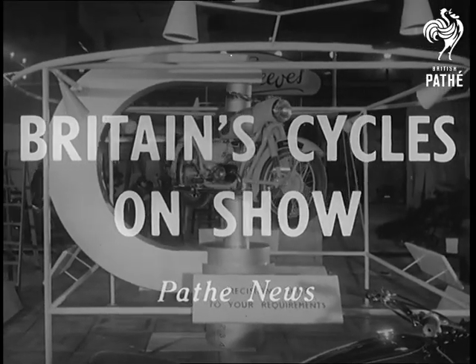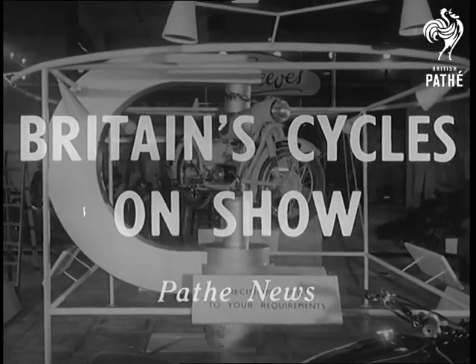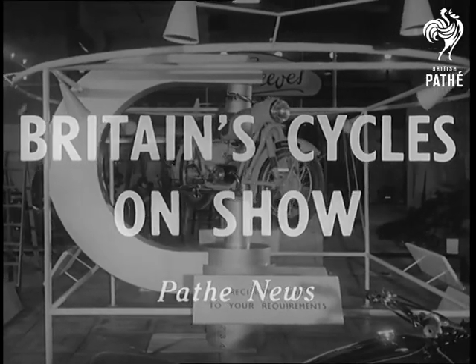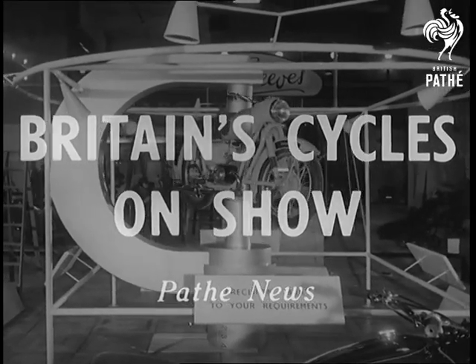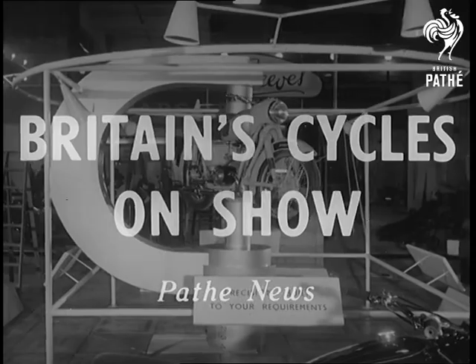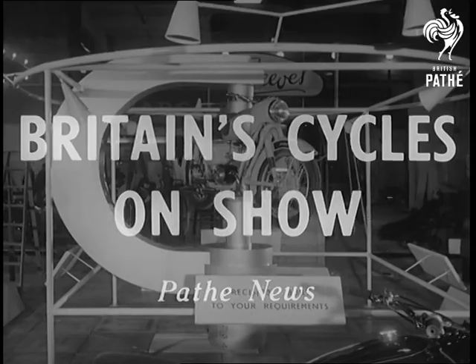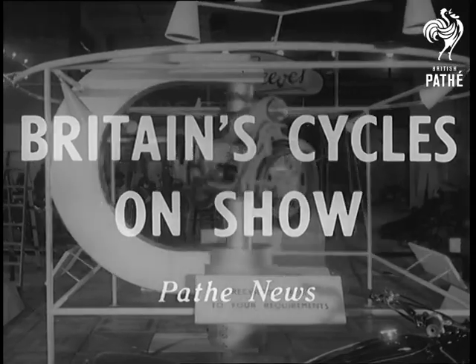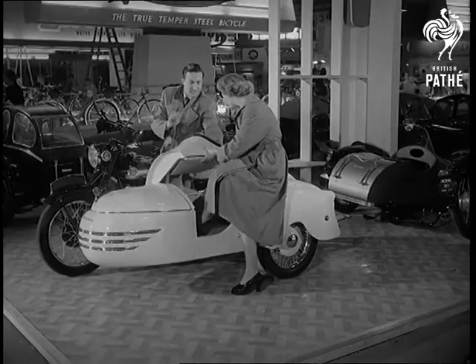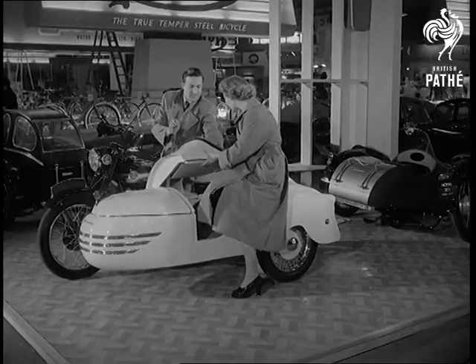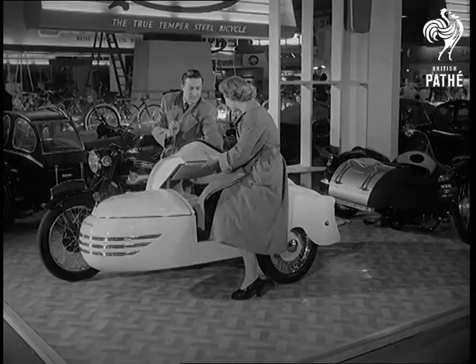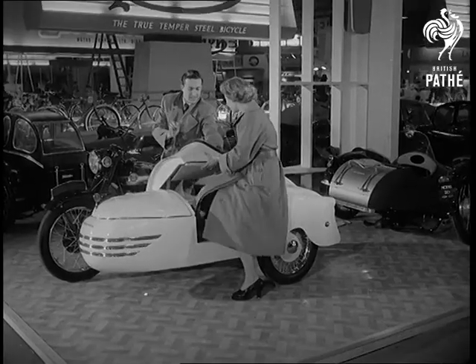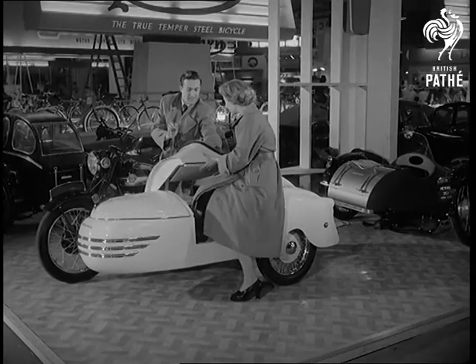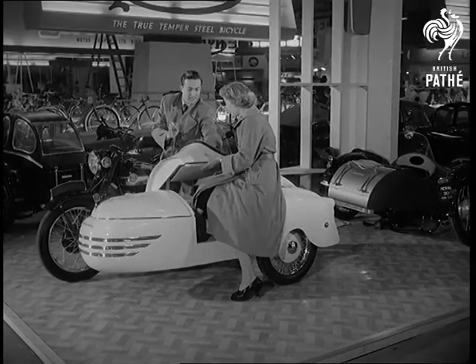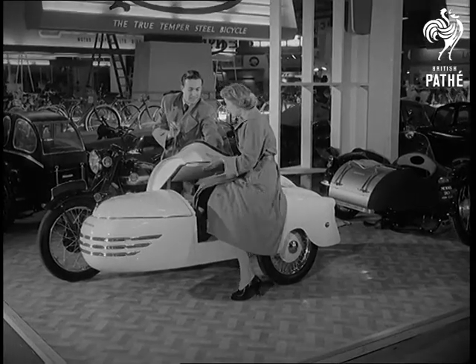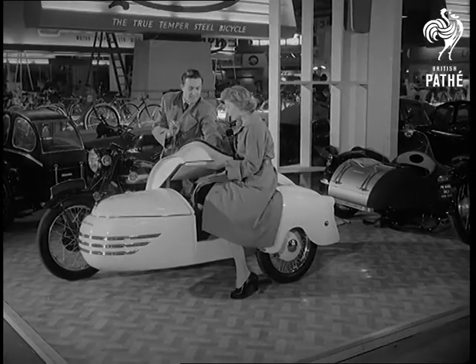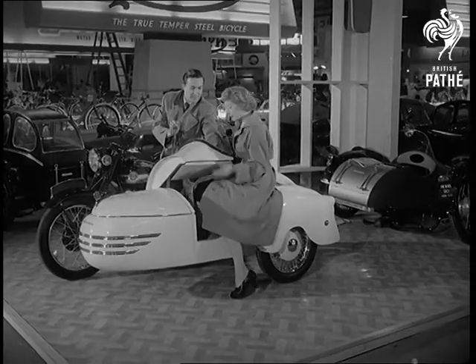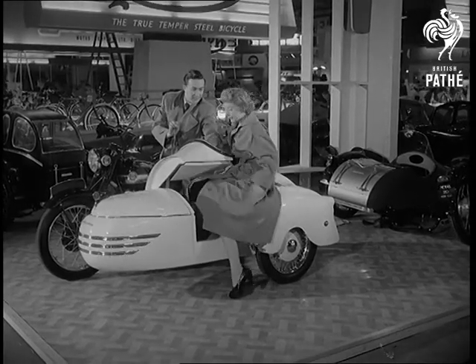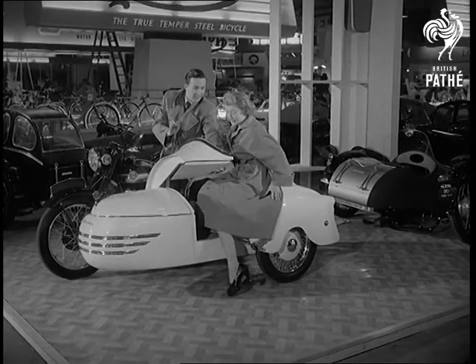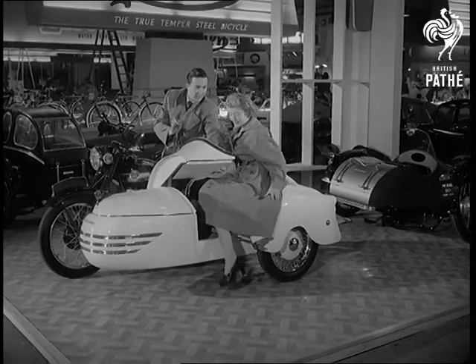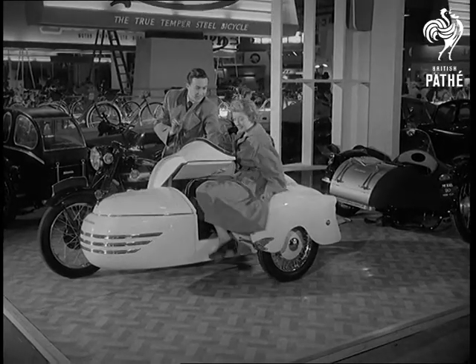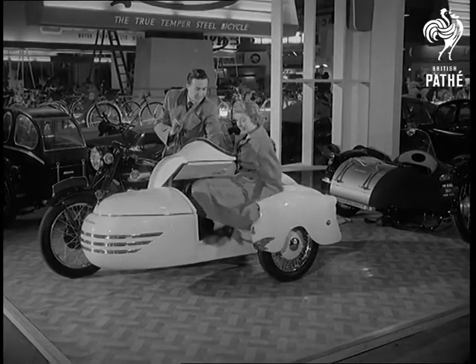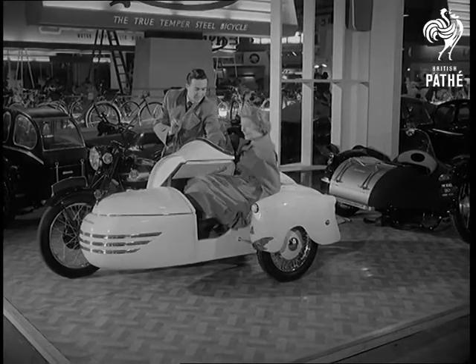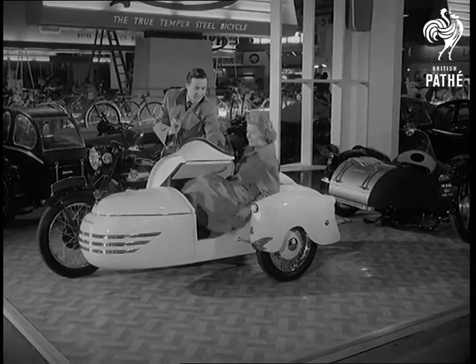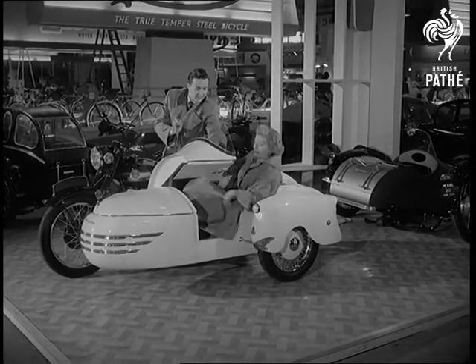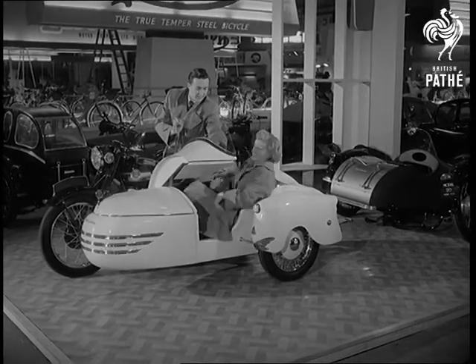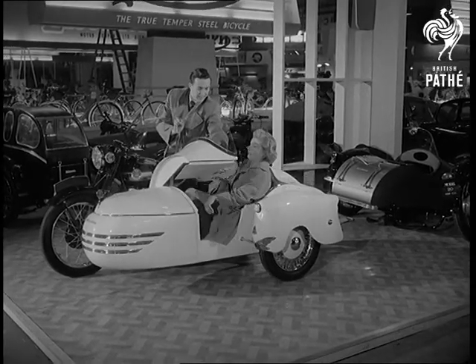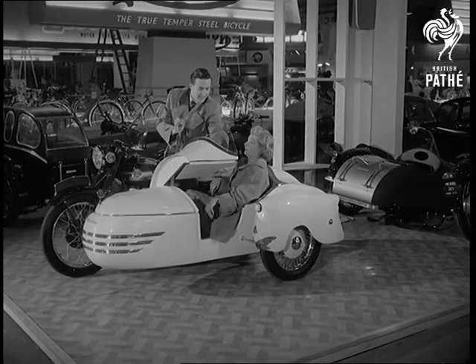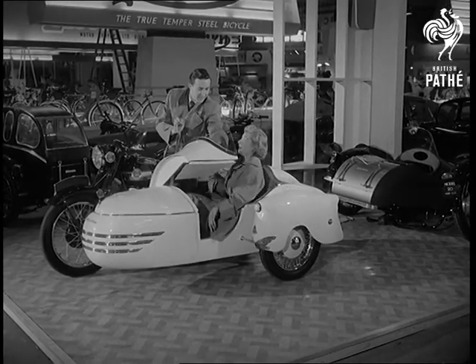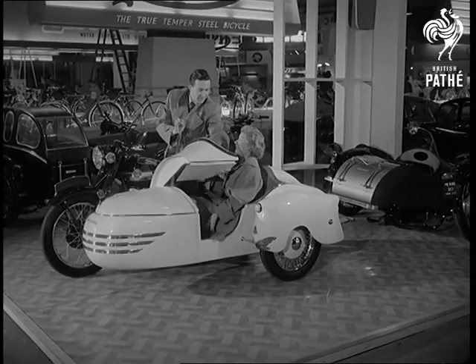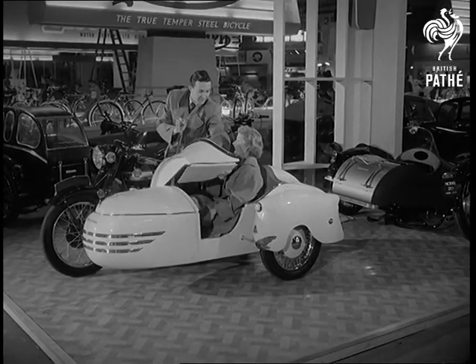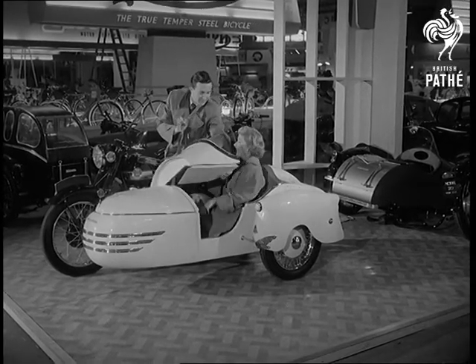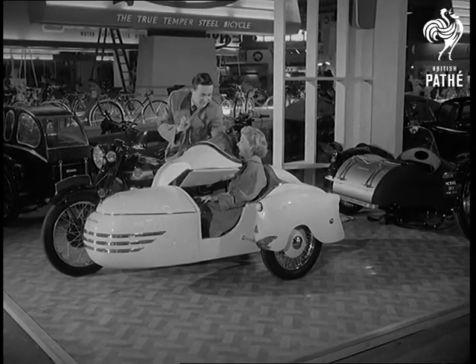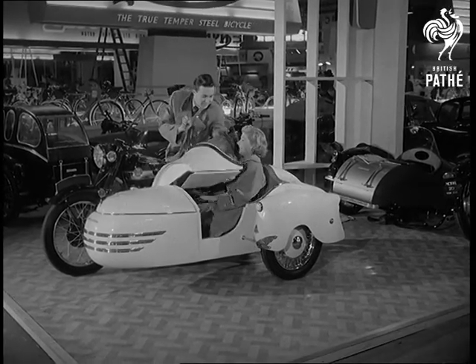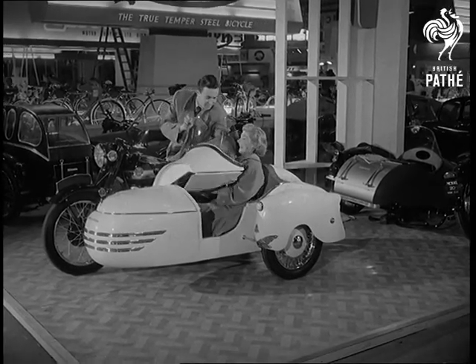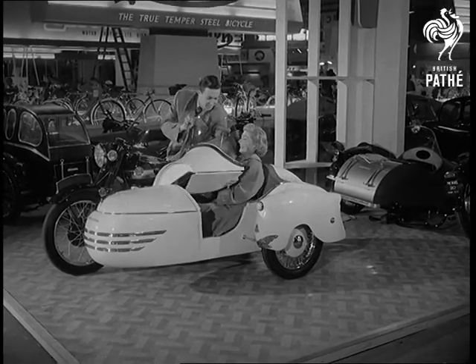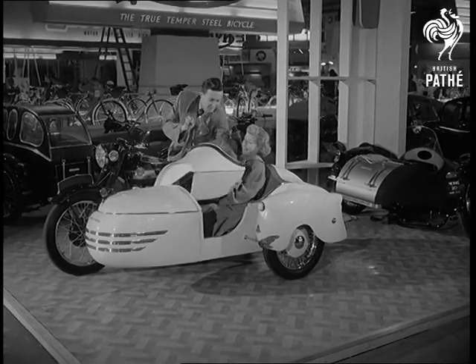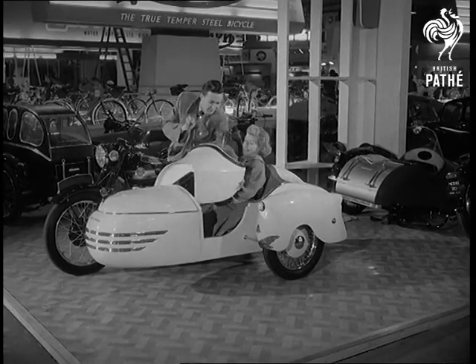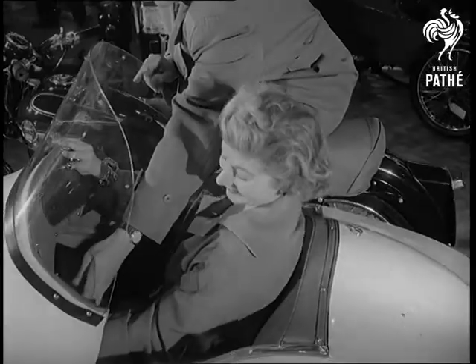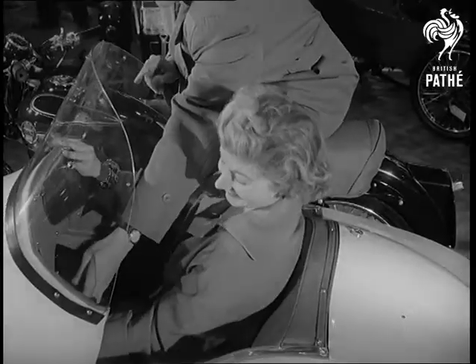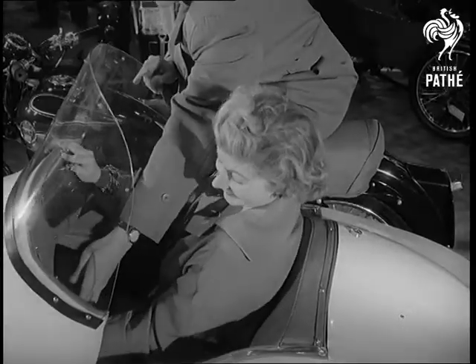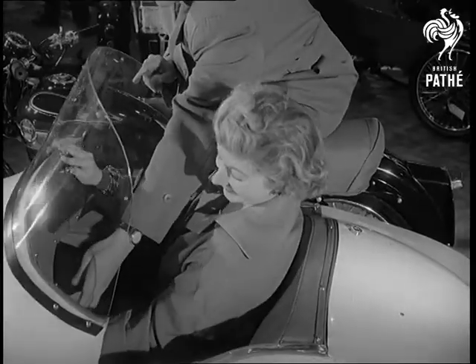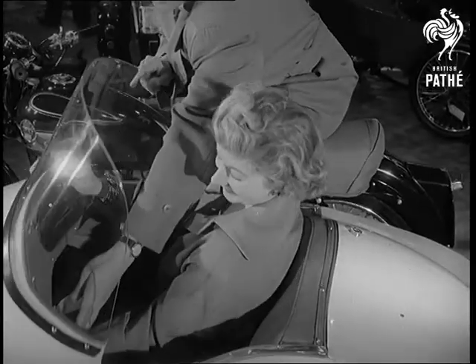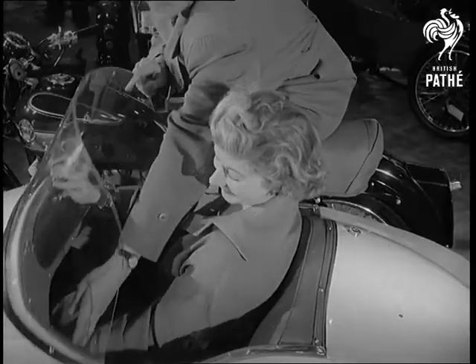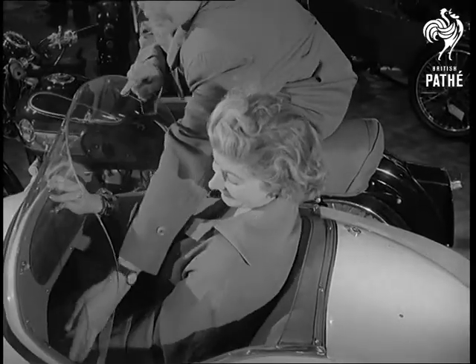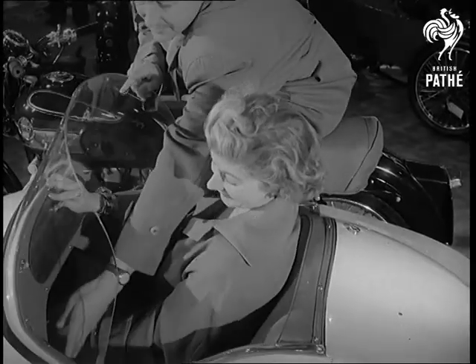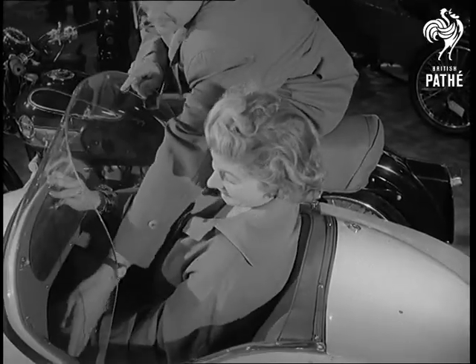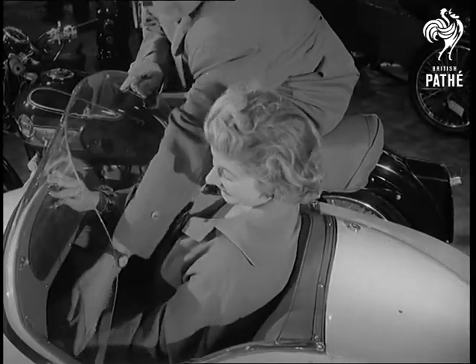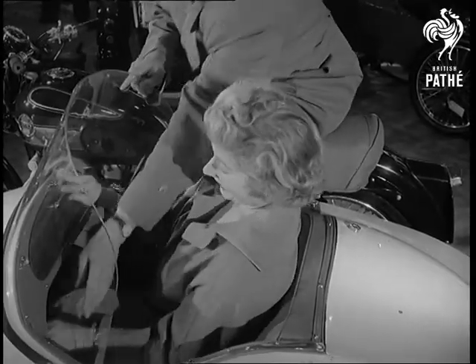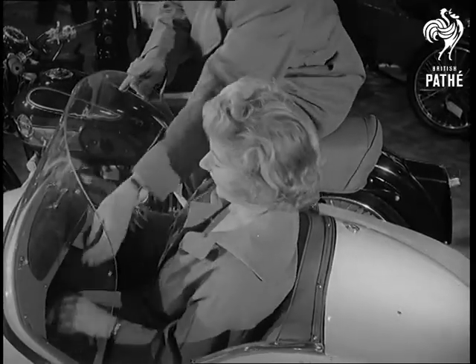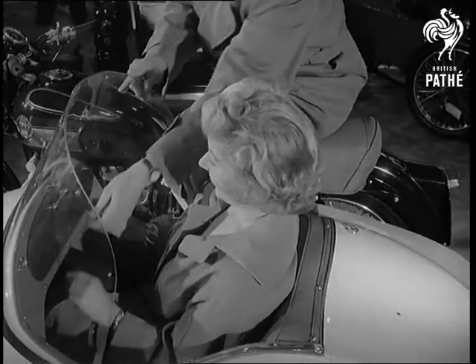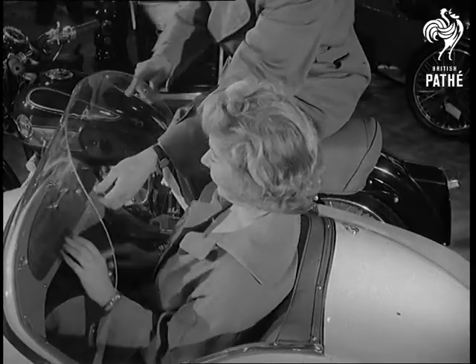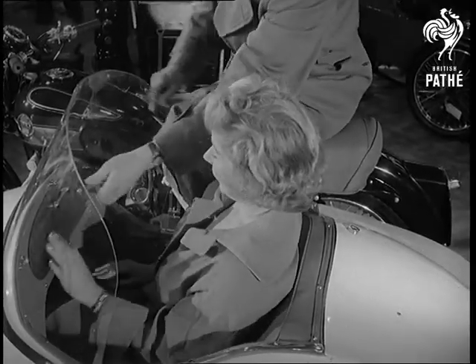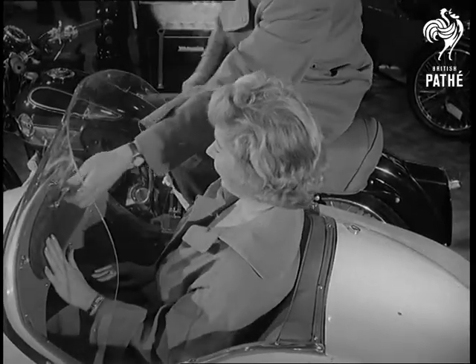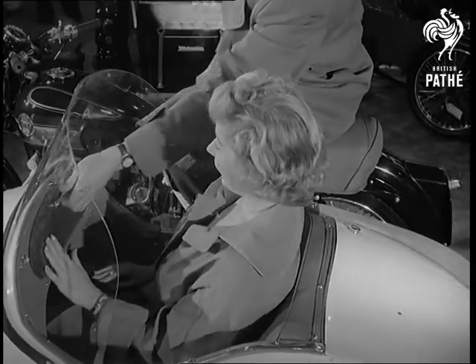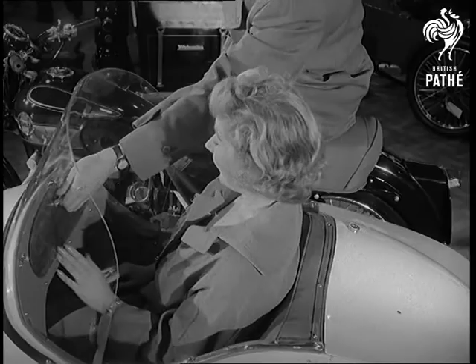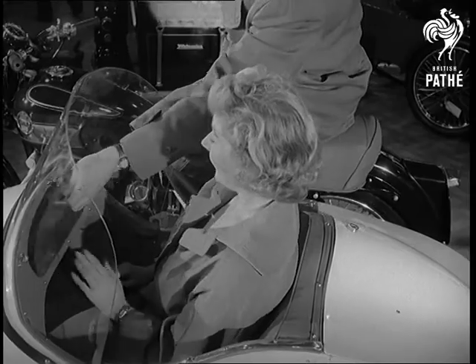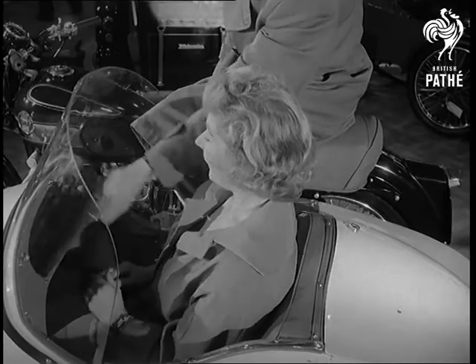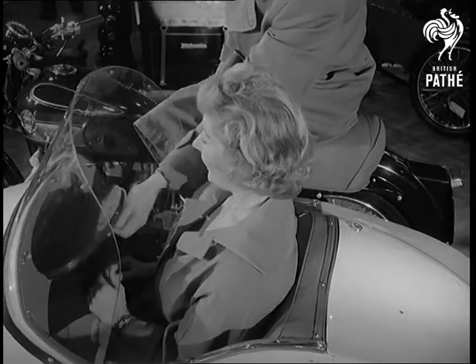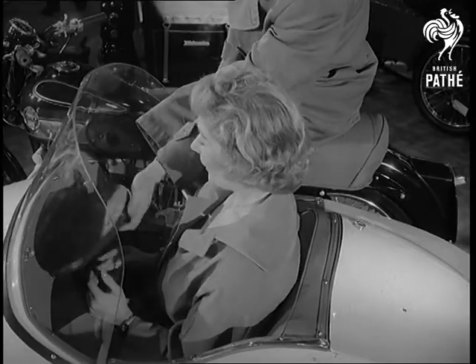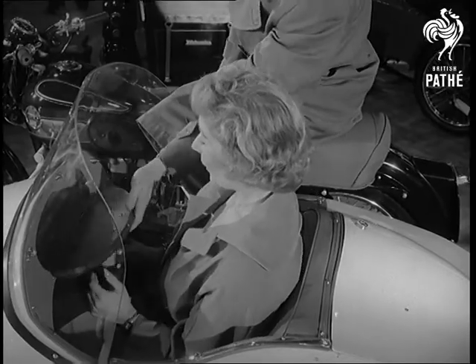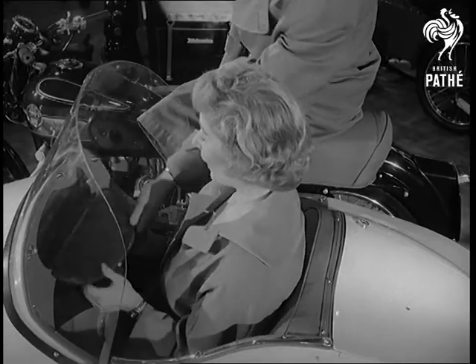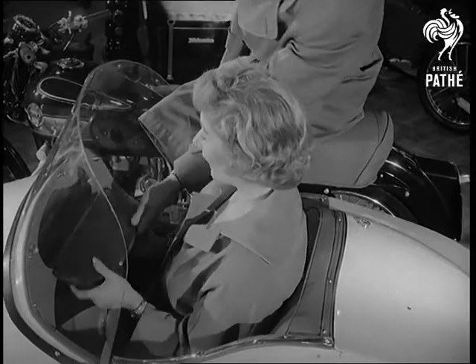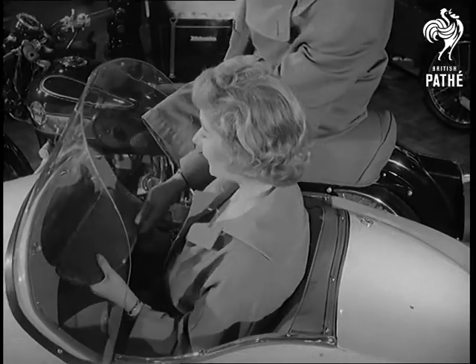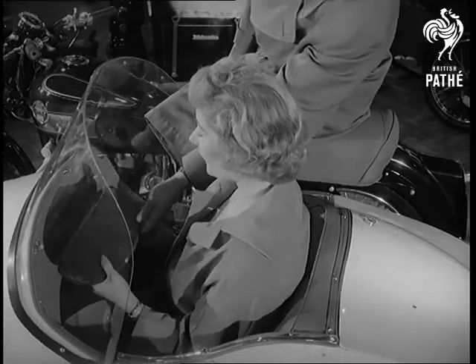Britain's Cycles, Motorcycles and Accessories — this is the Watsonian streamlined sports sidecar, on show at Earls Court, London.